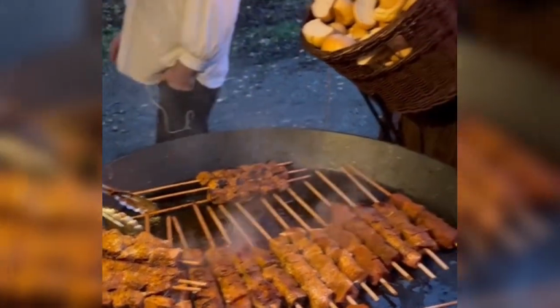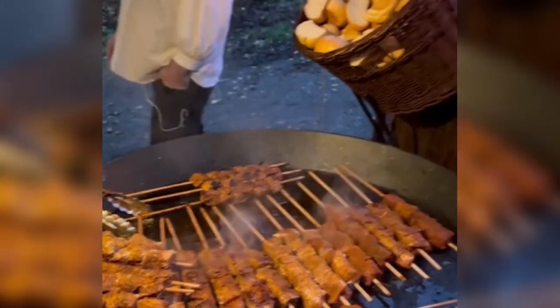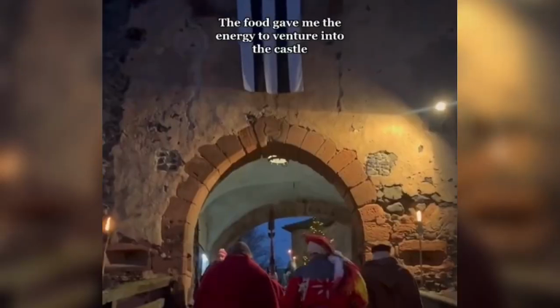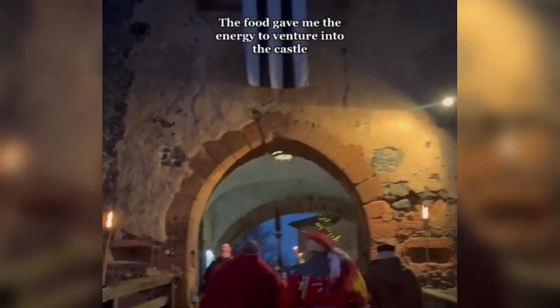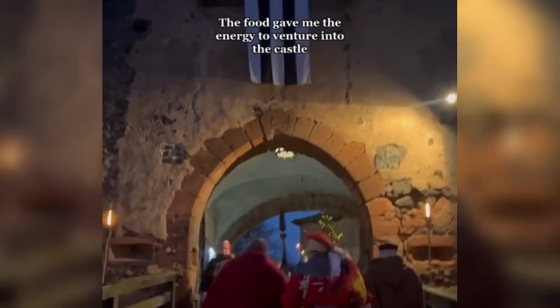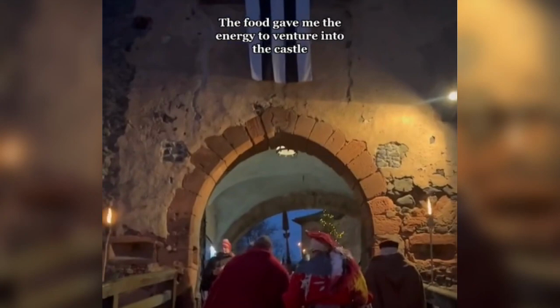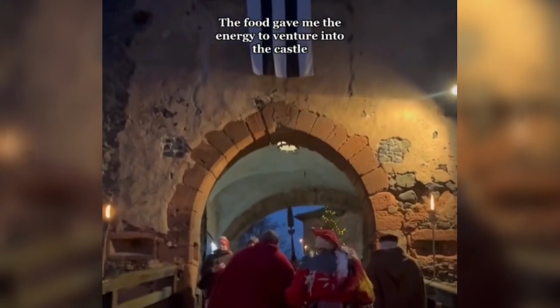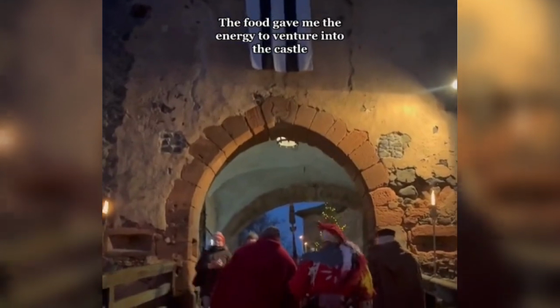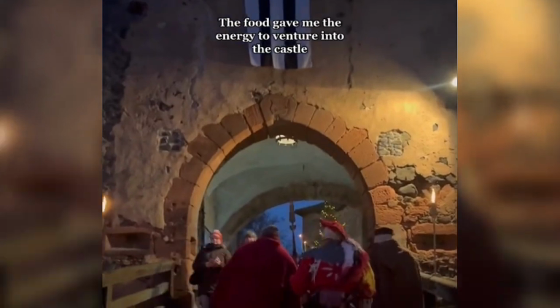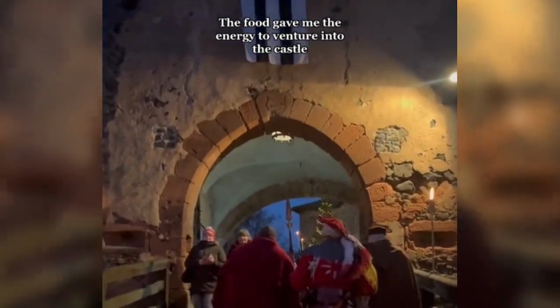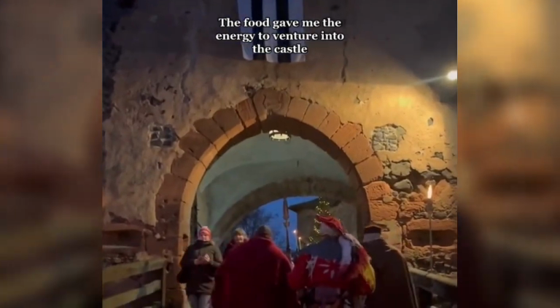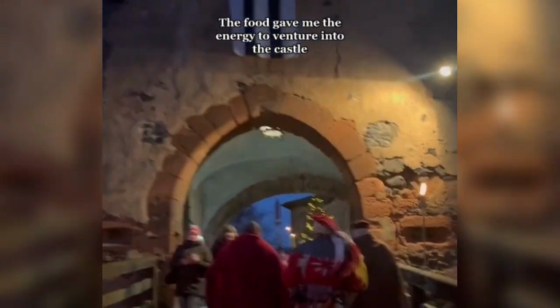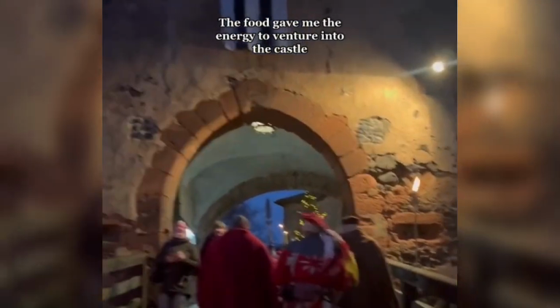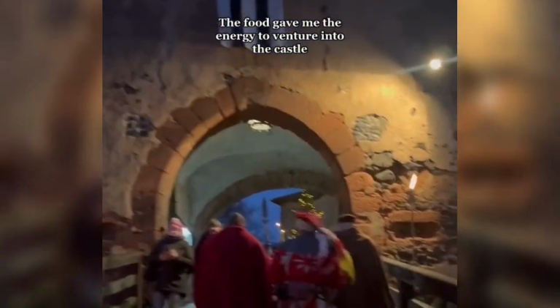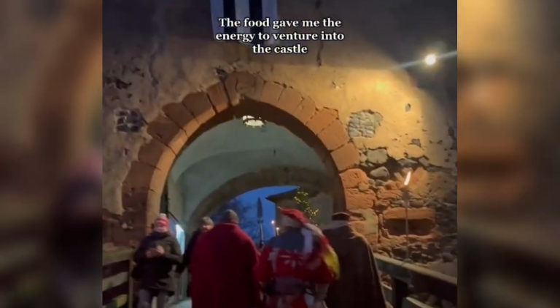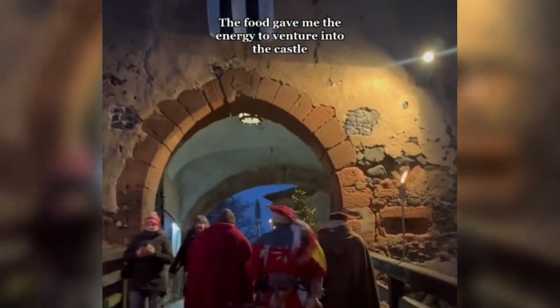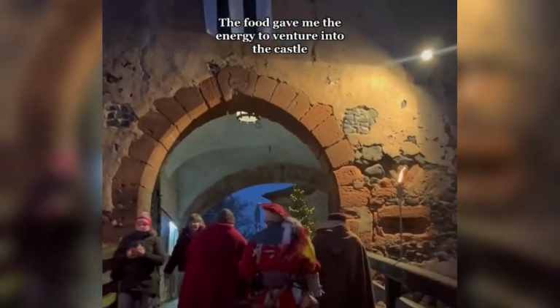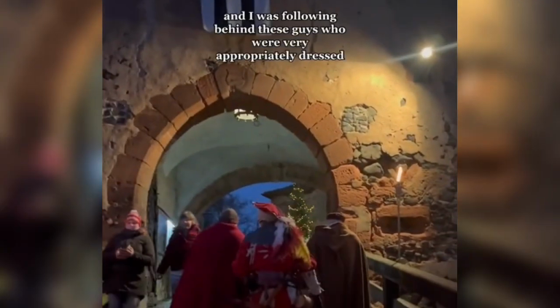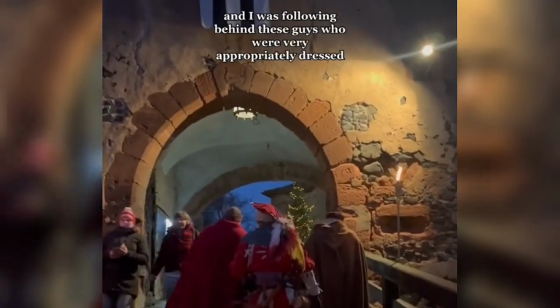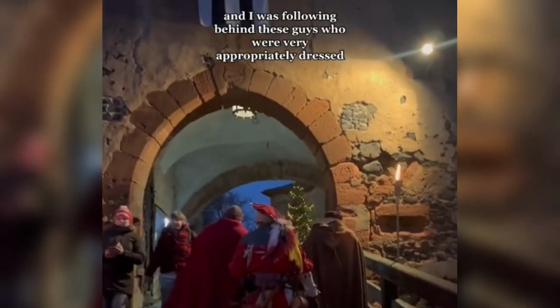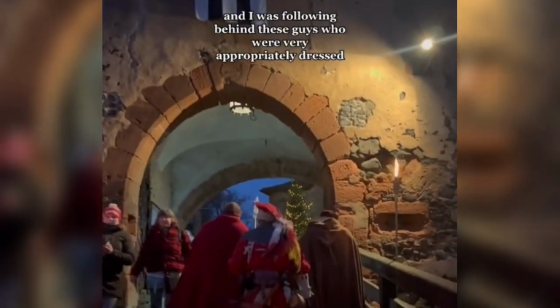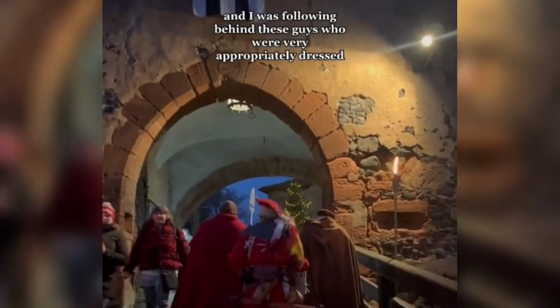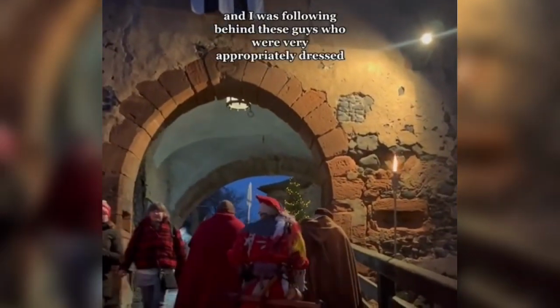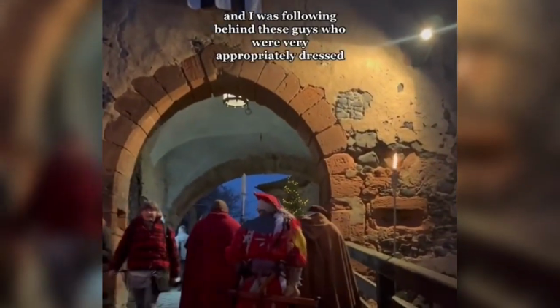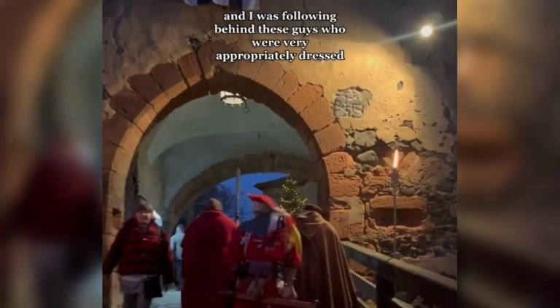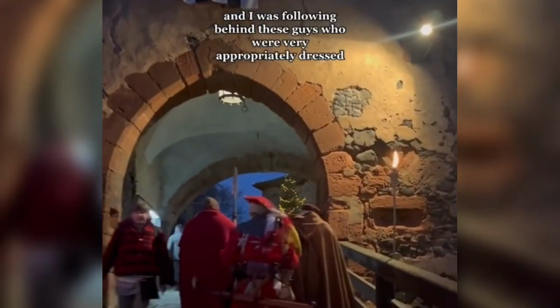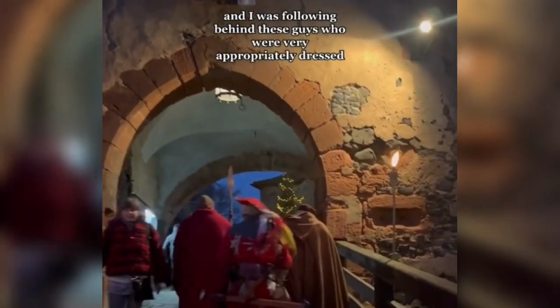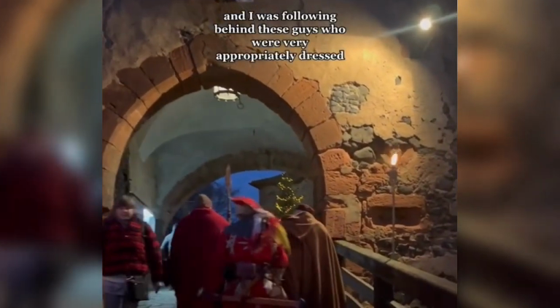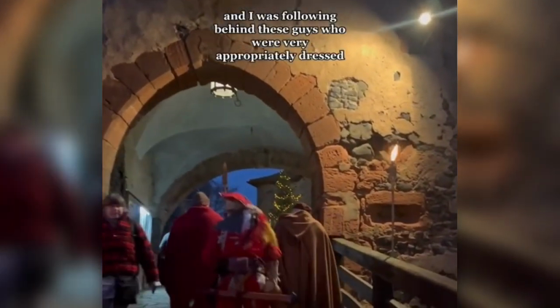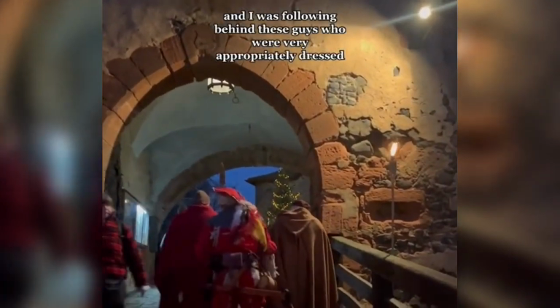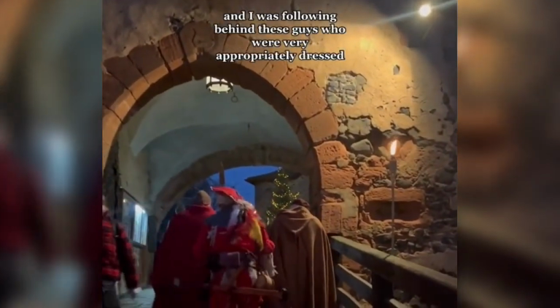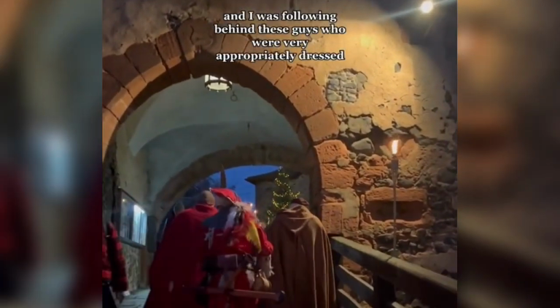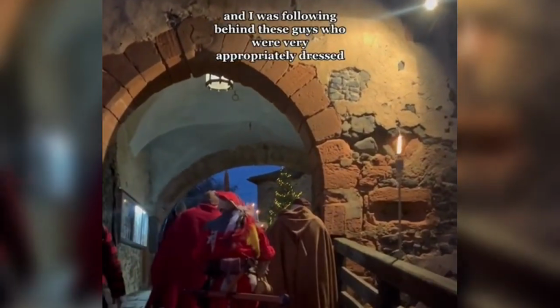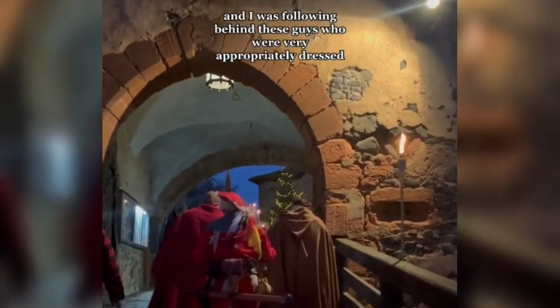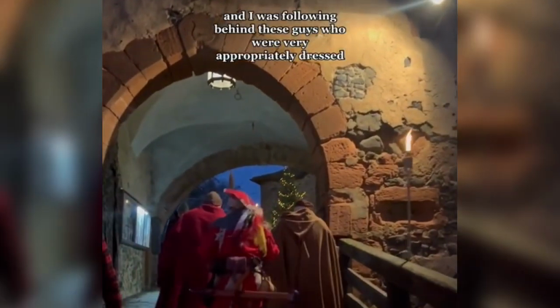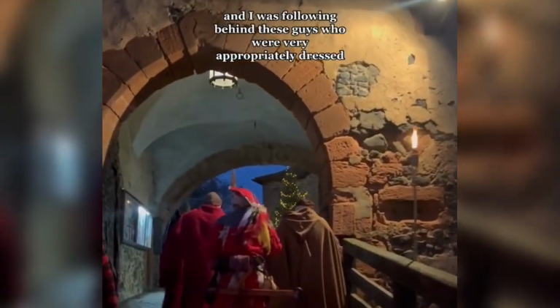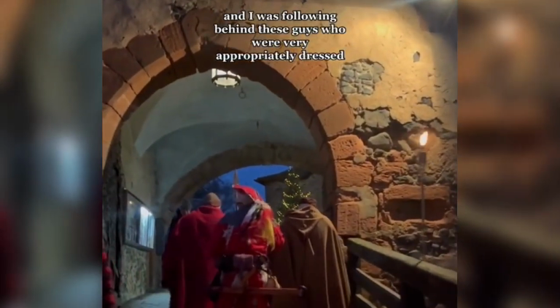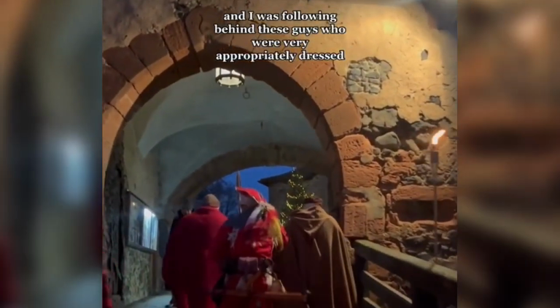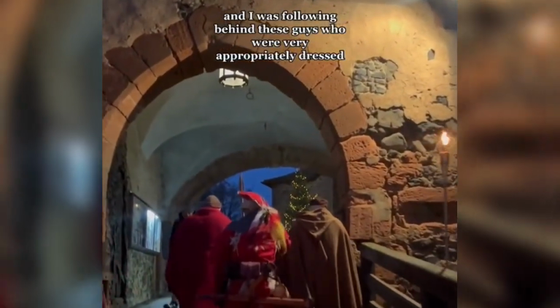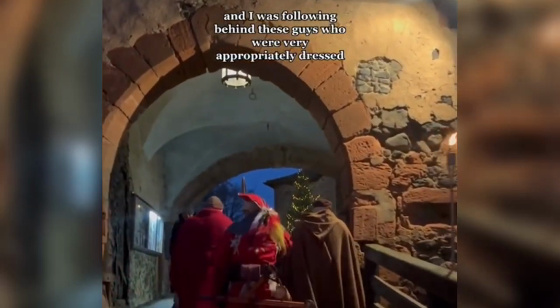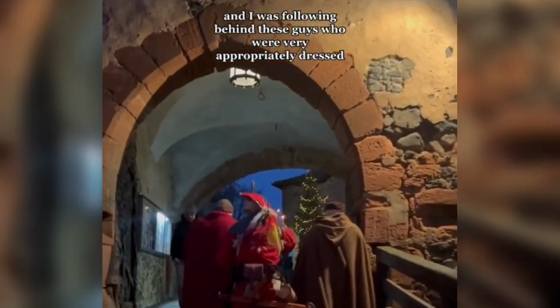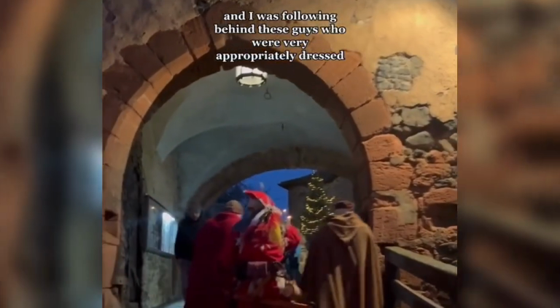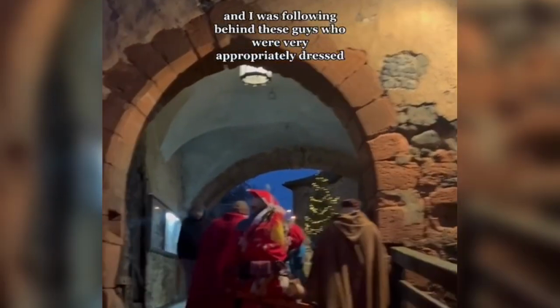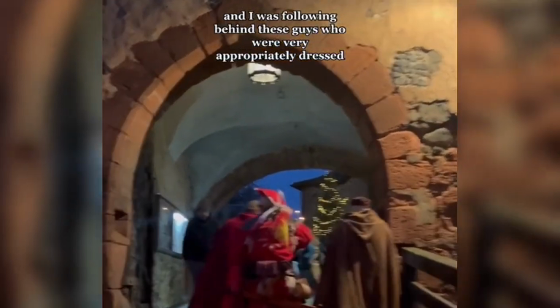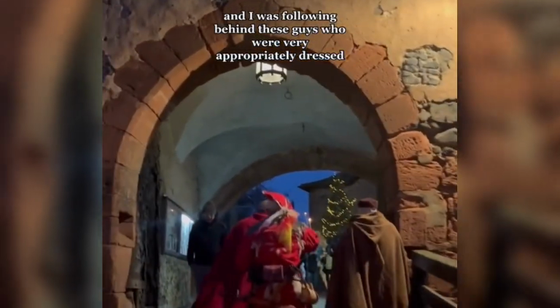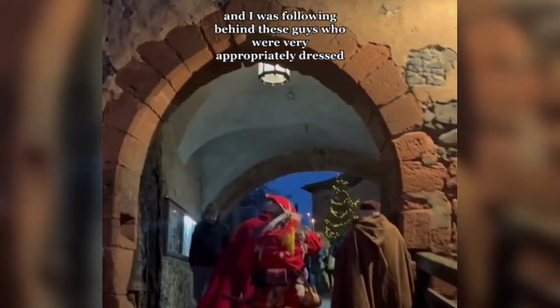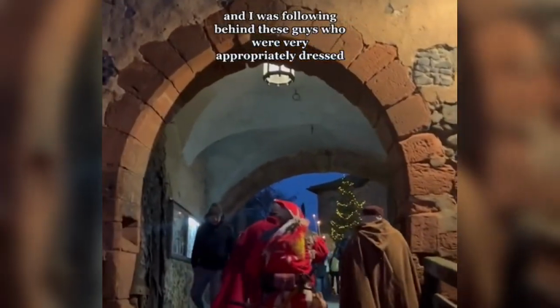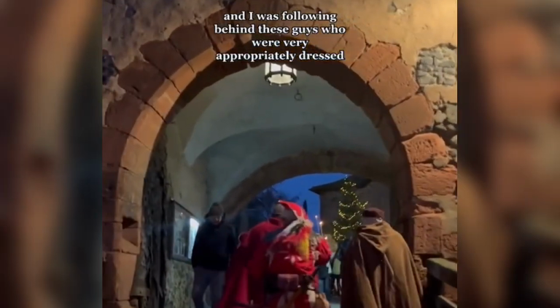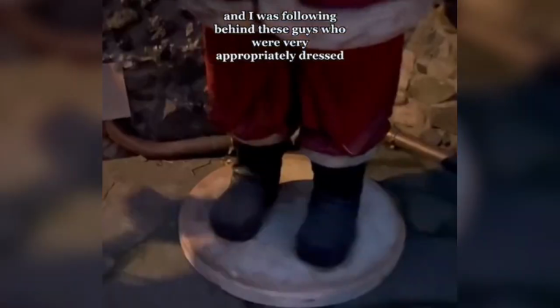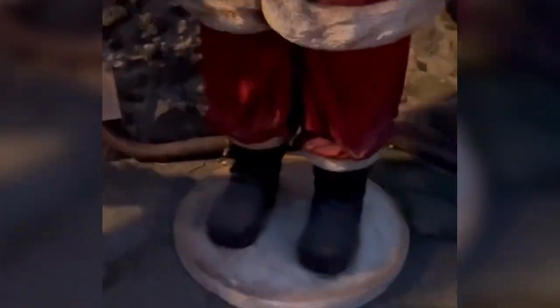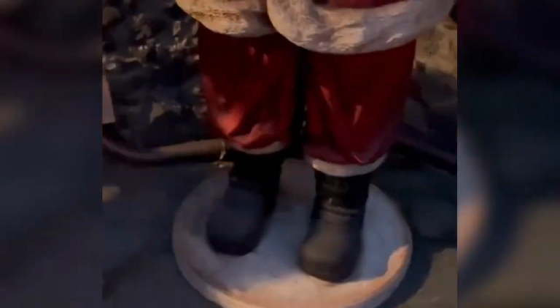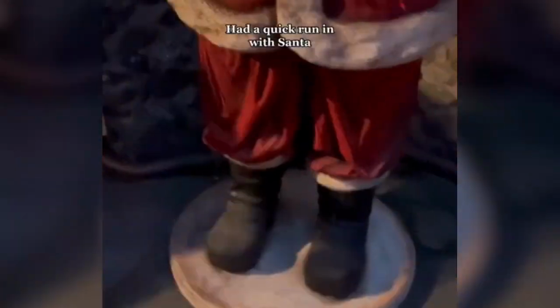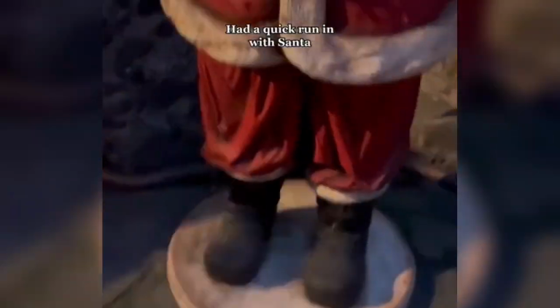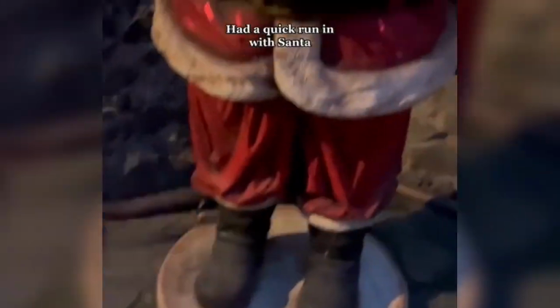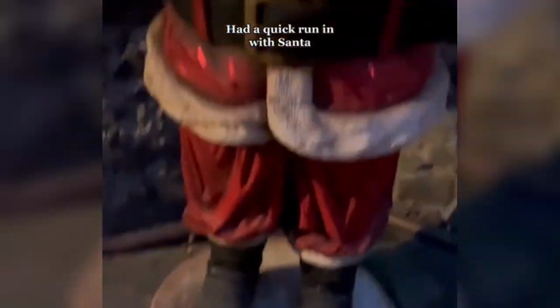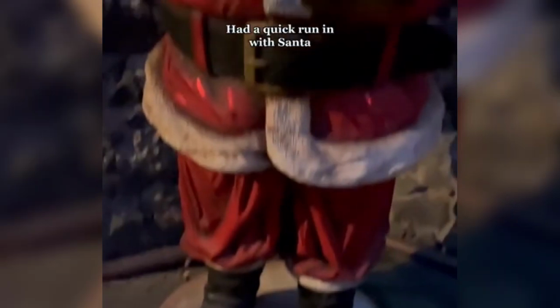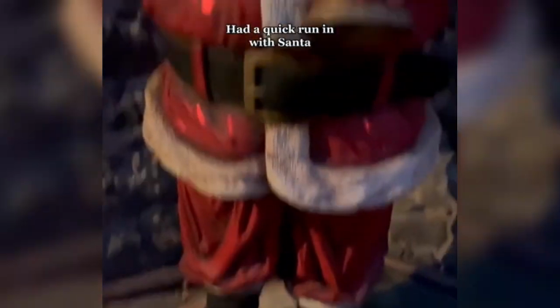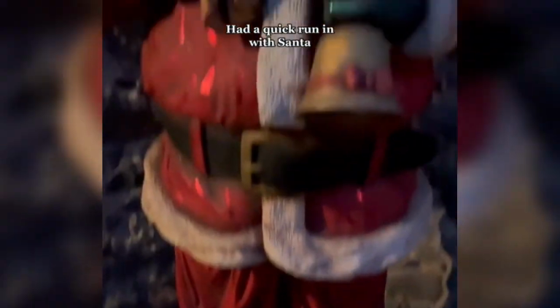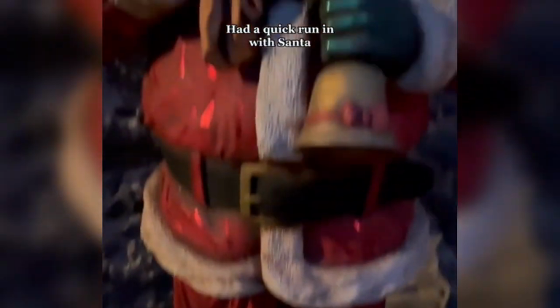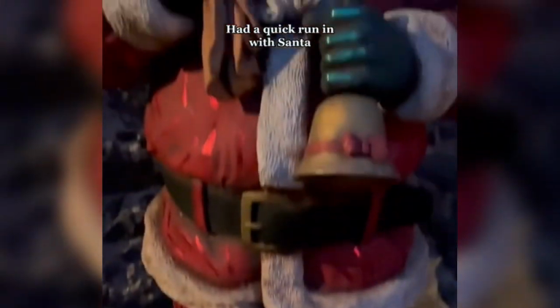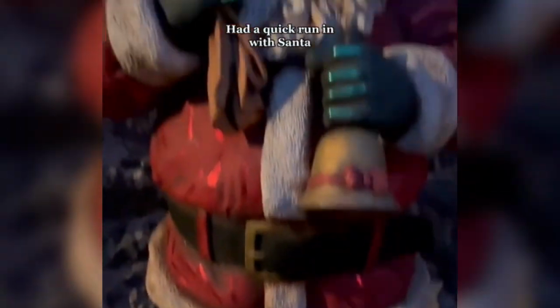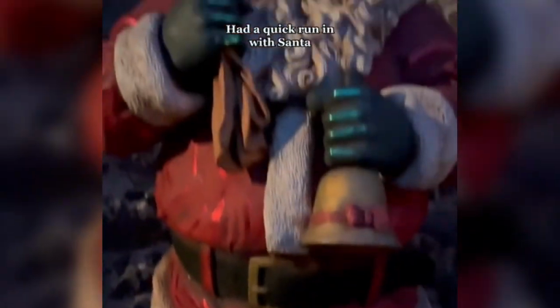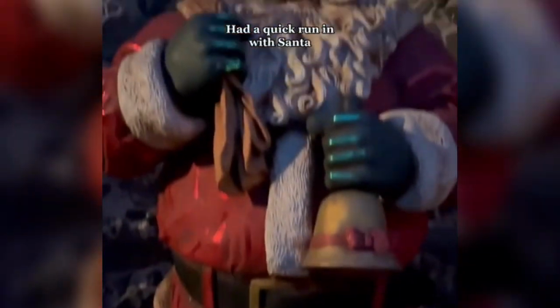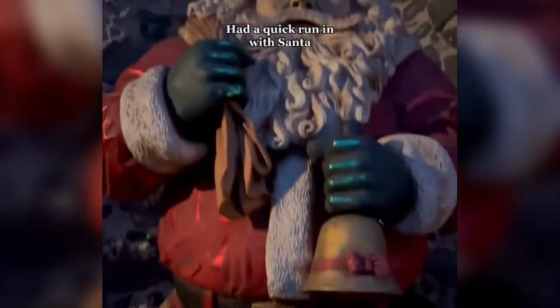We had energy to venture into the castle, and I was following behind these guys who were very appropriately dressed. We had a quick run-in with Santa.